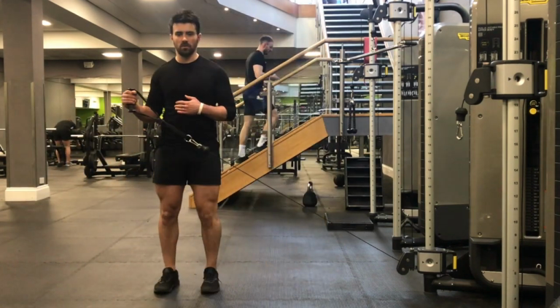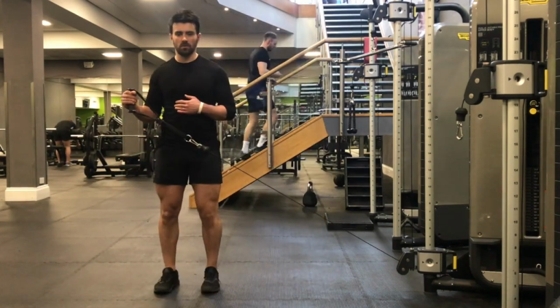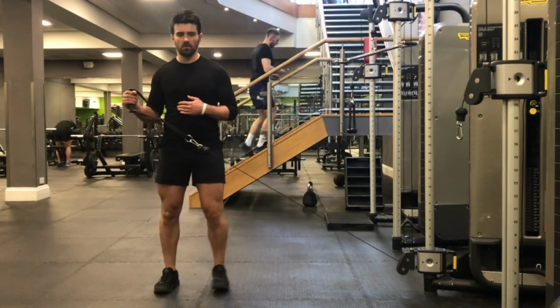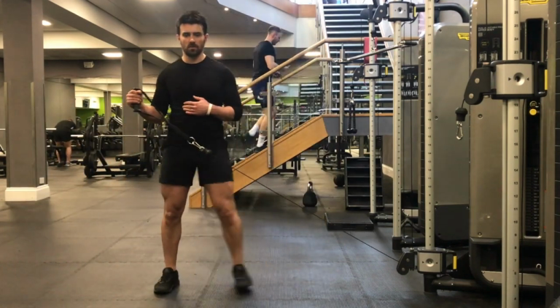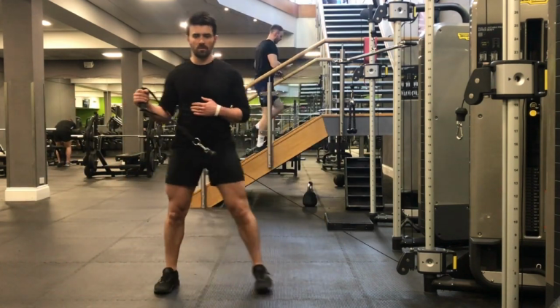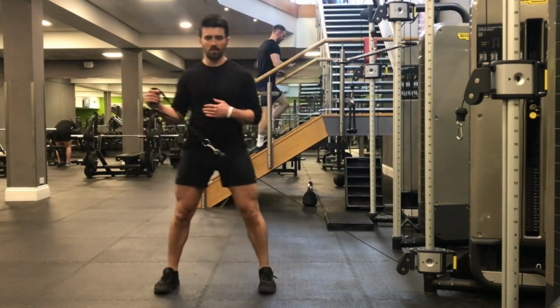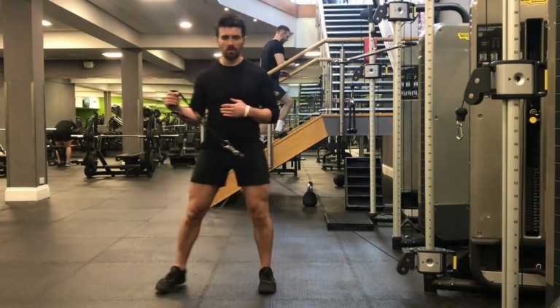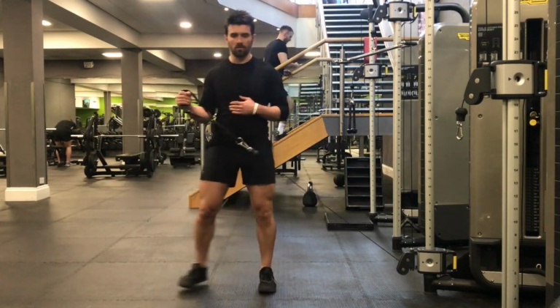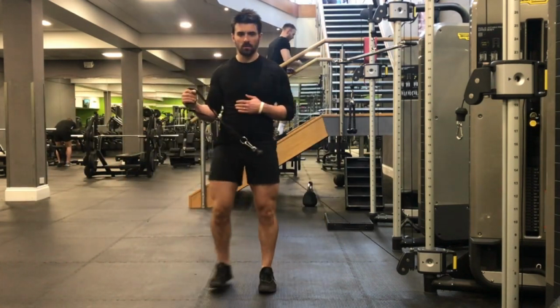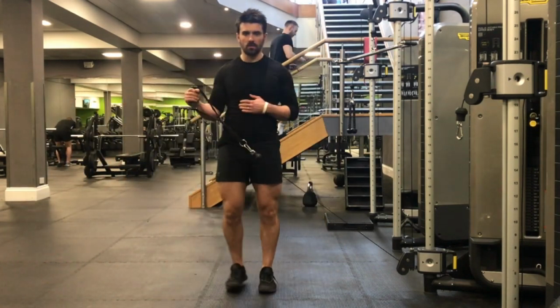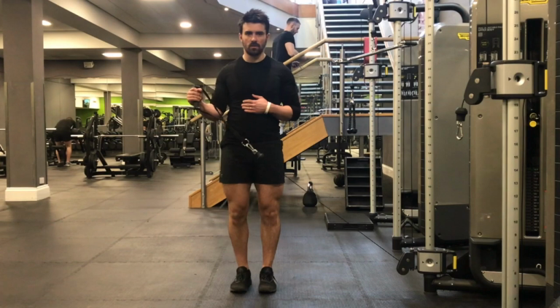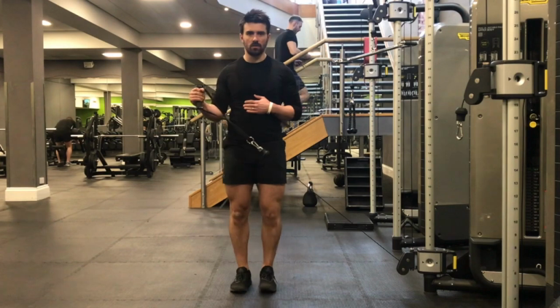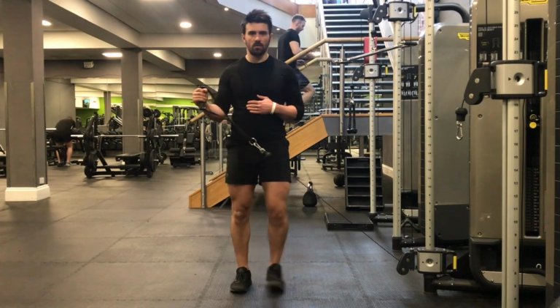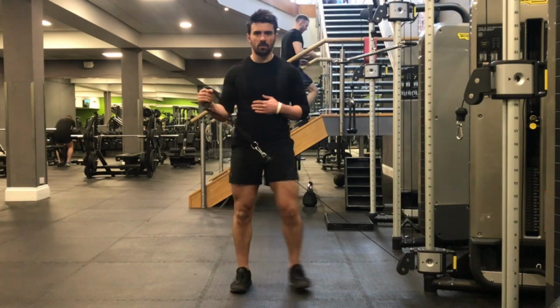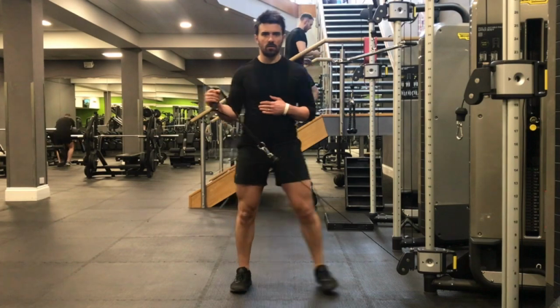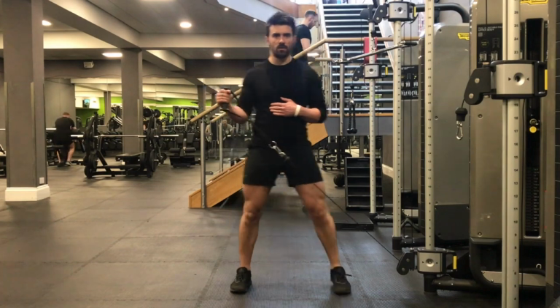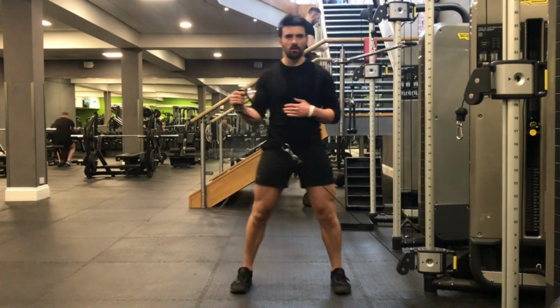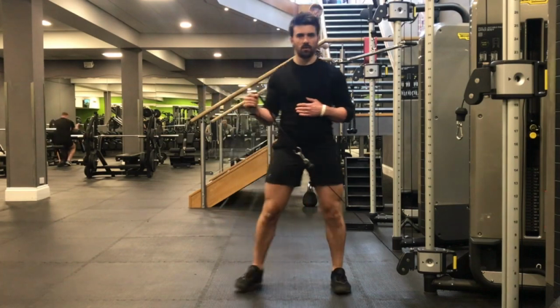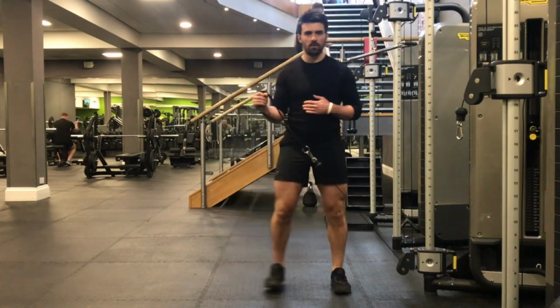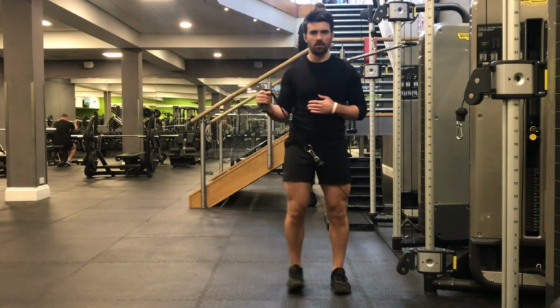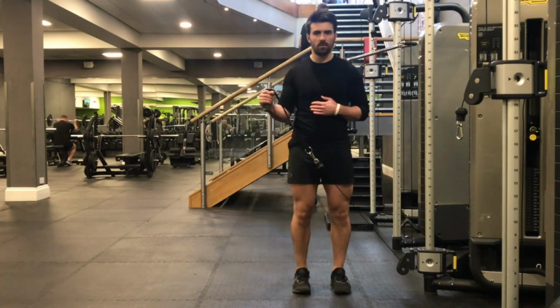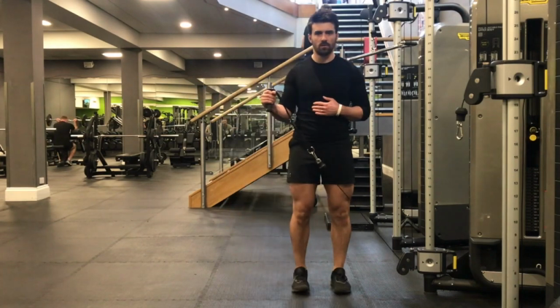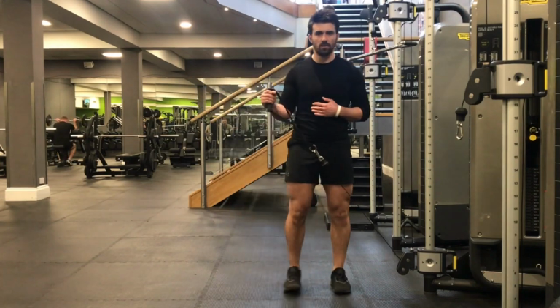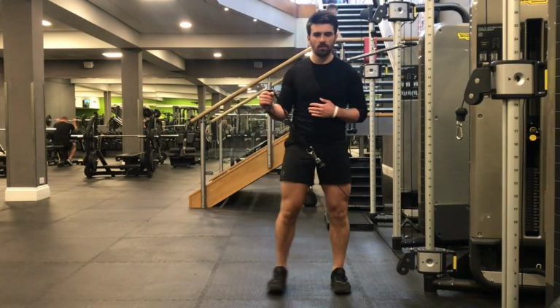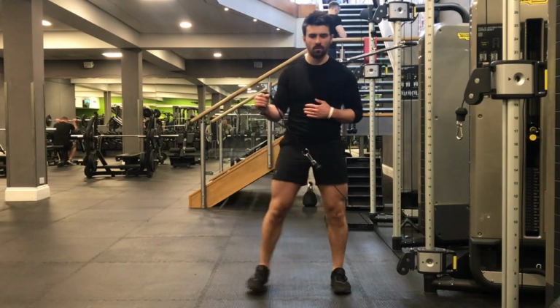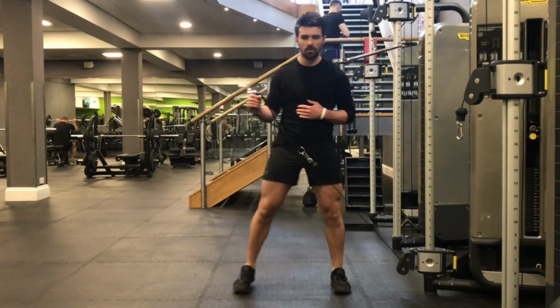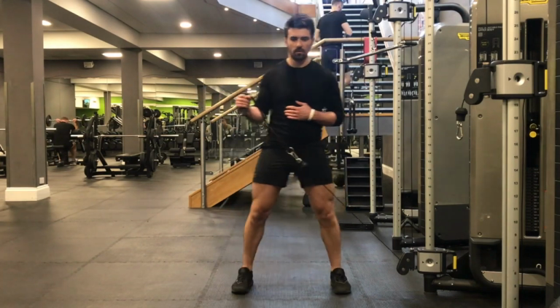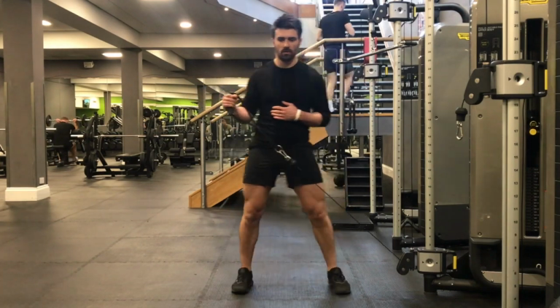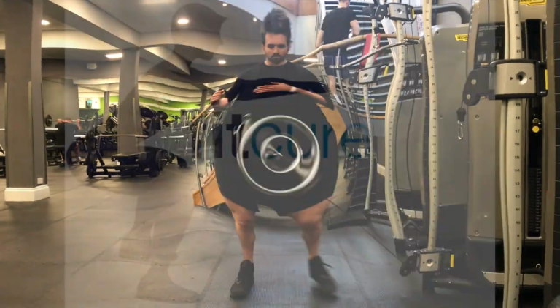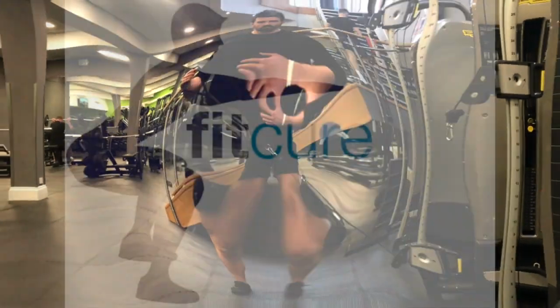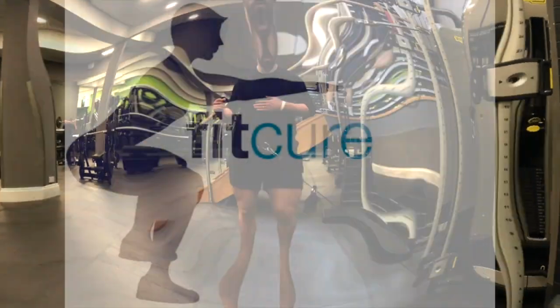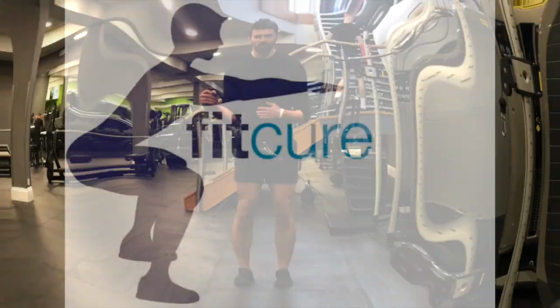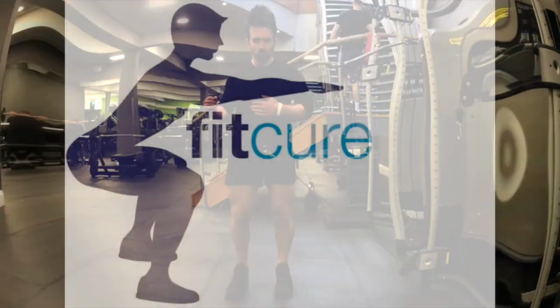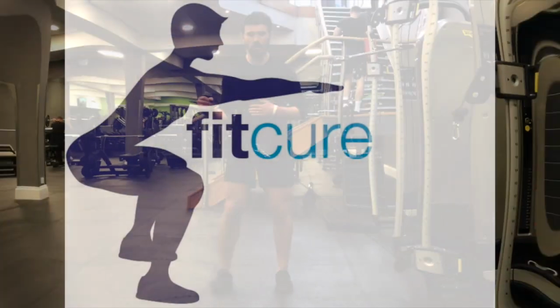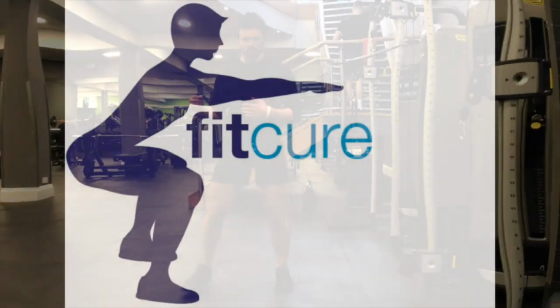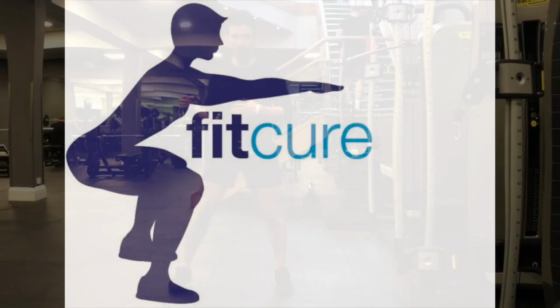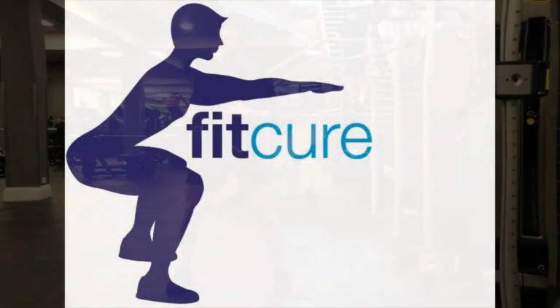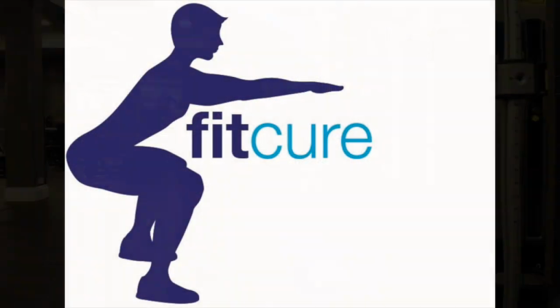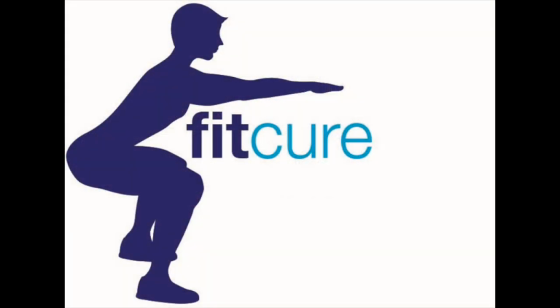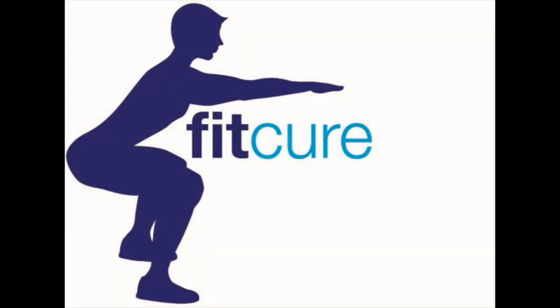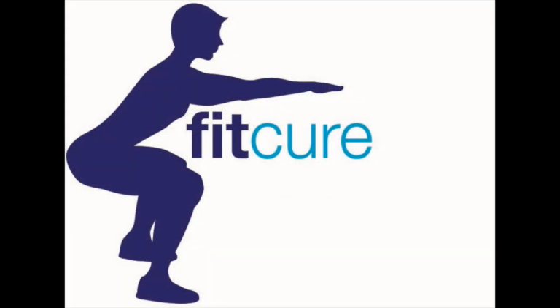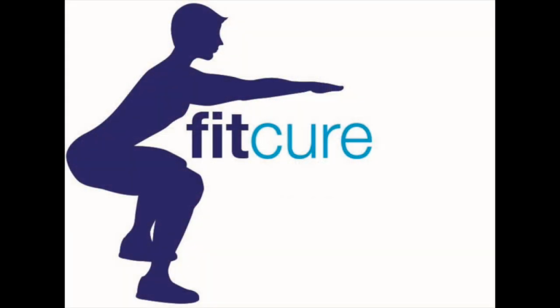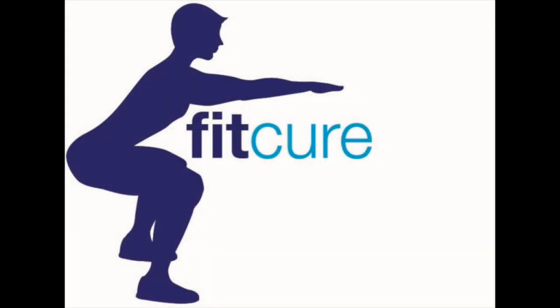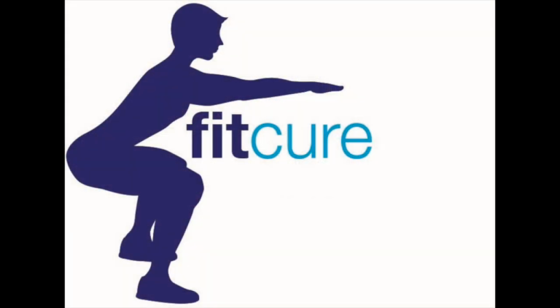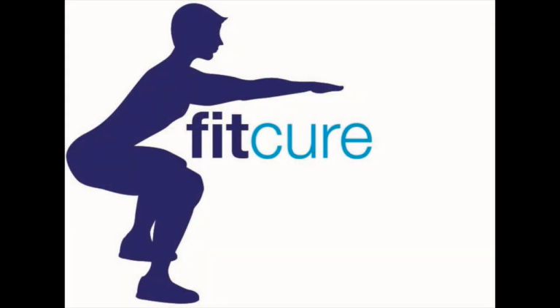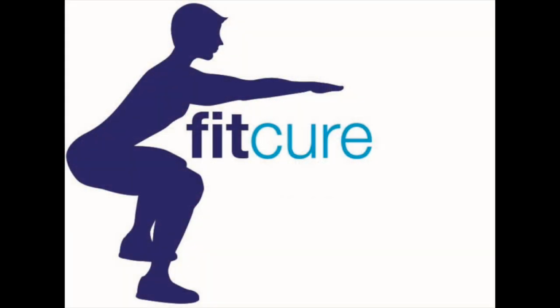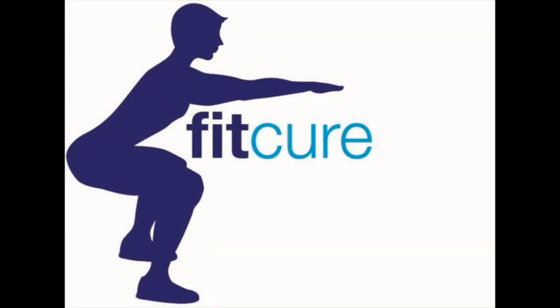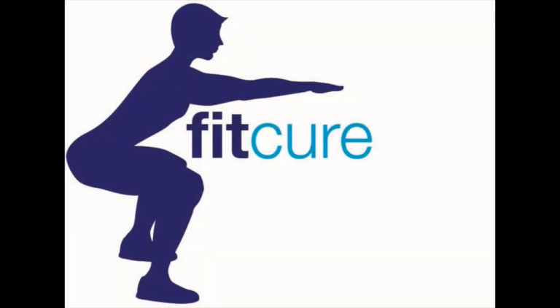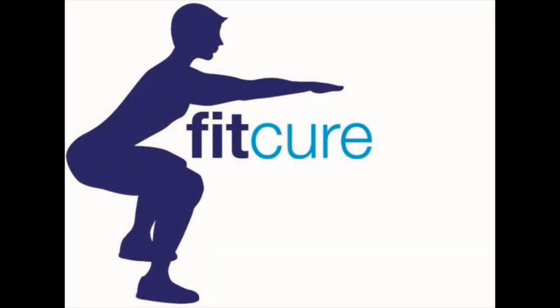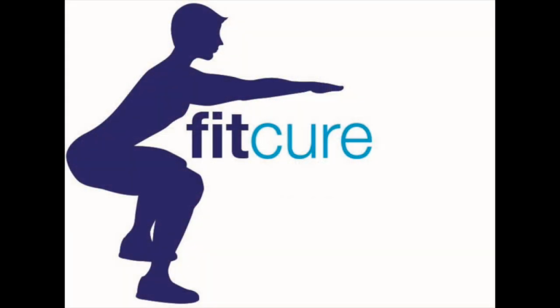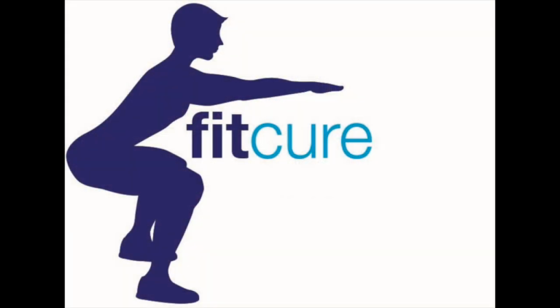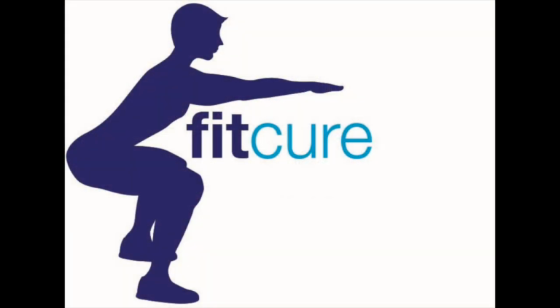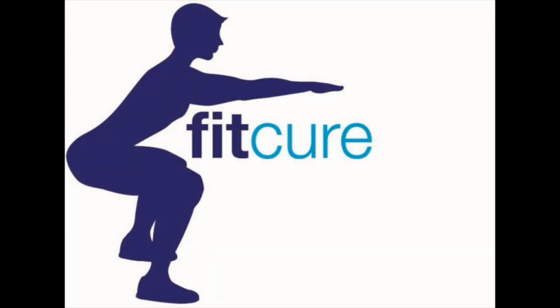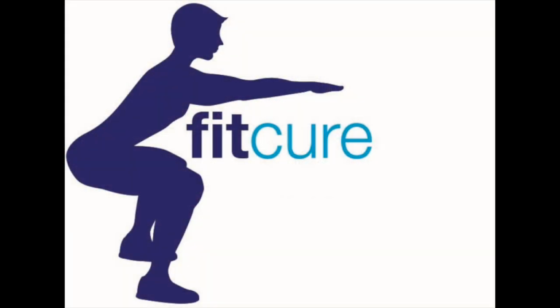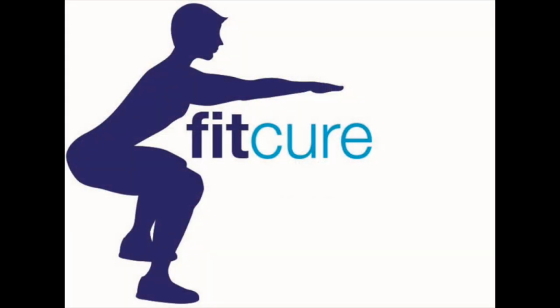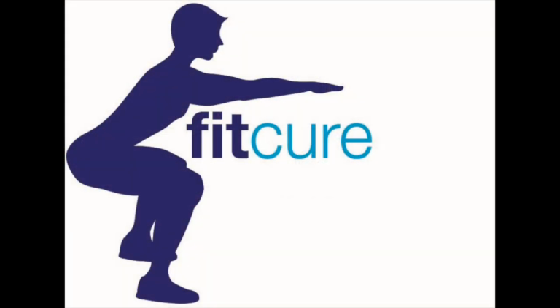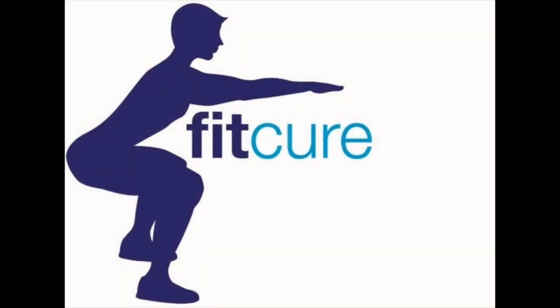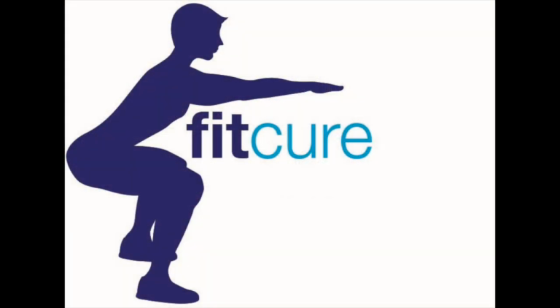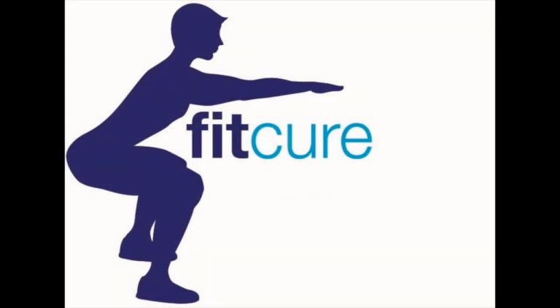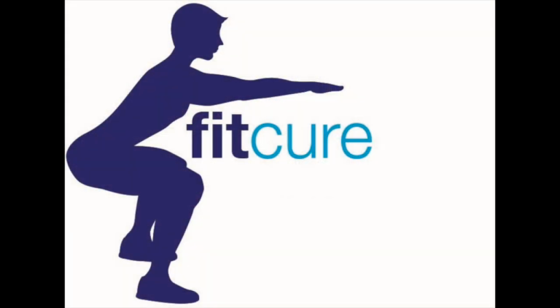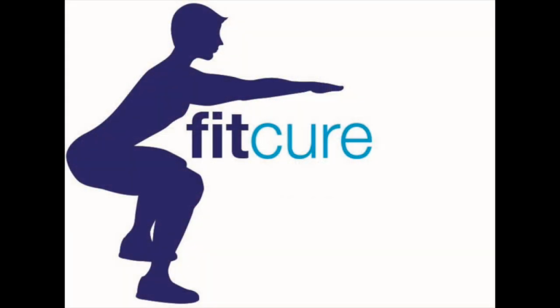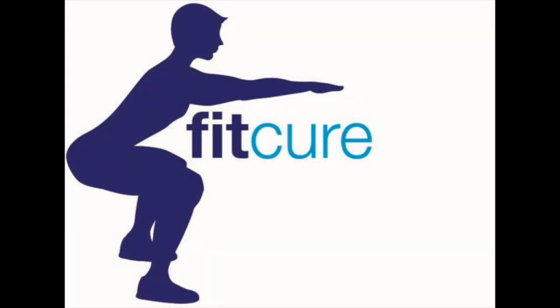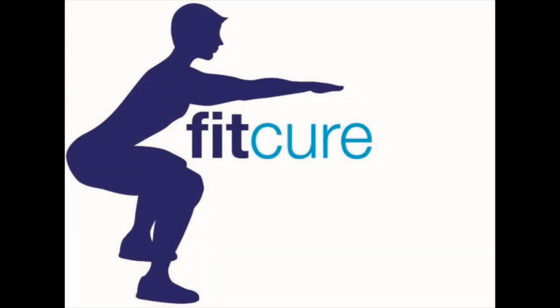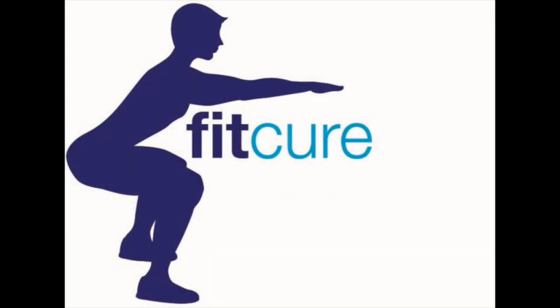You're going to take two steps away from the cable, step laterally, and then two steps back. Repeat for the prescribed number of steps or time.